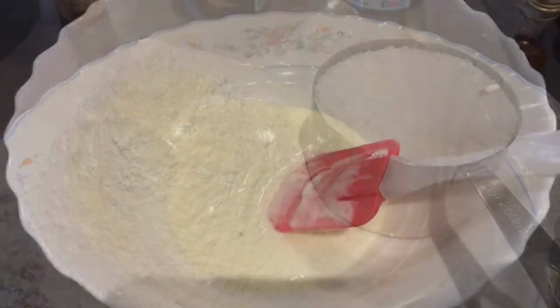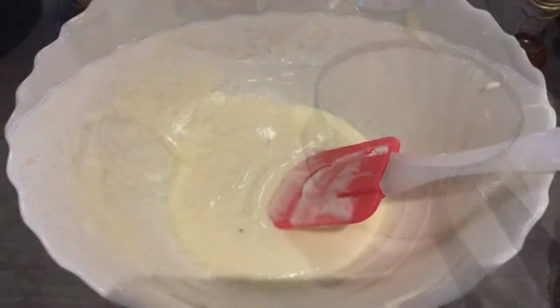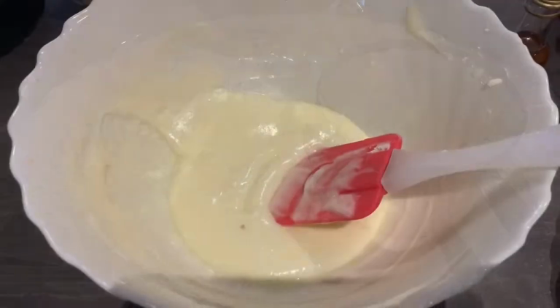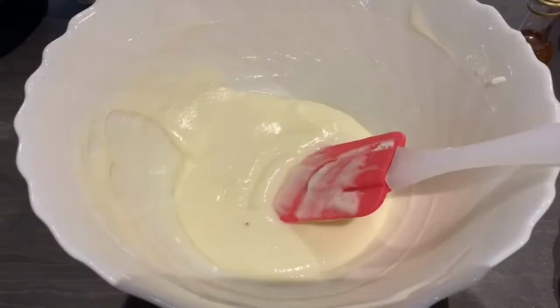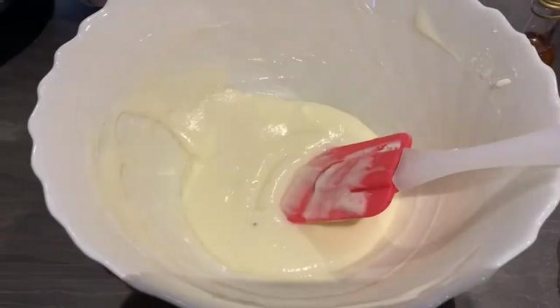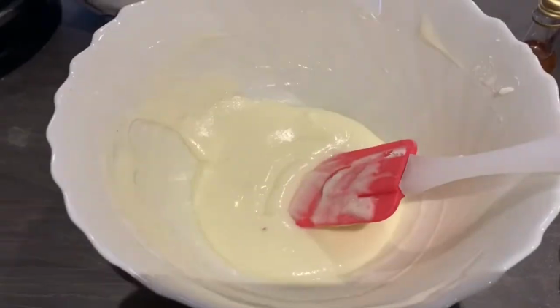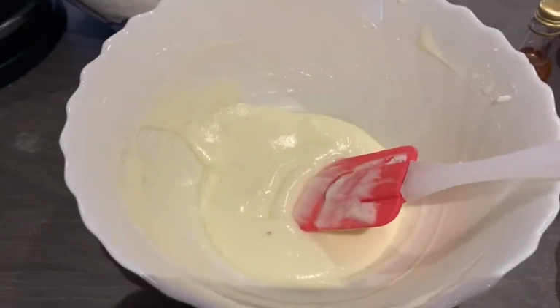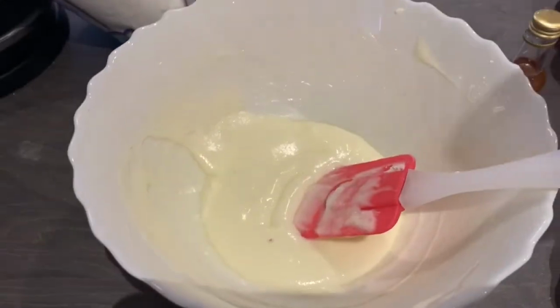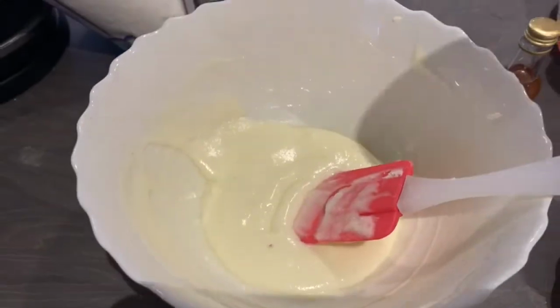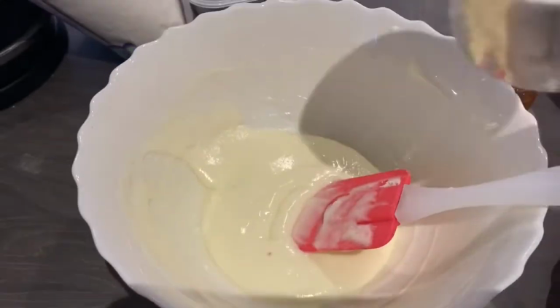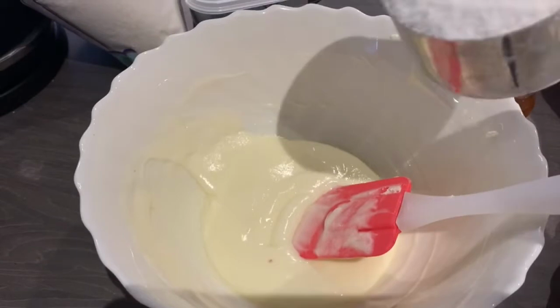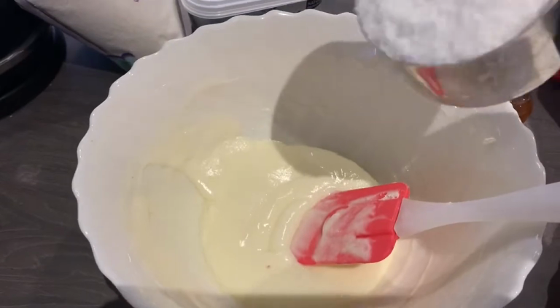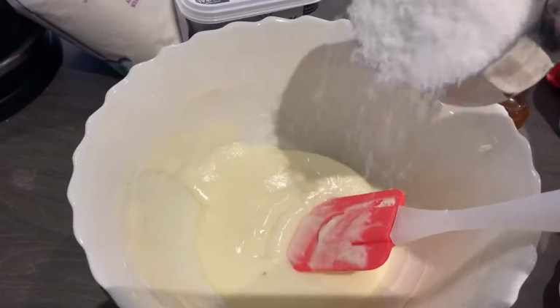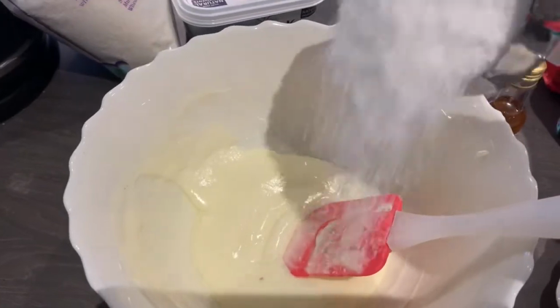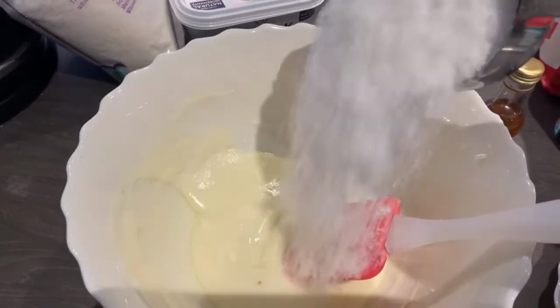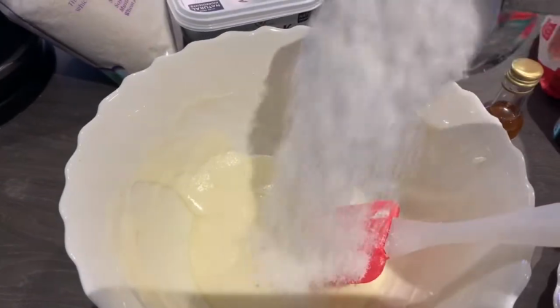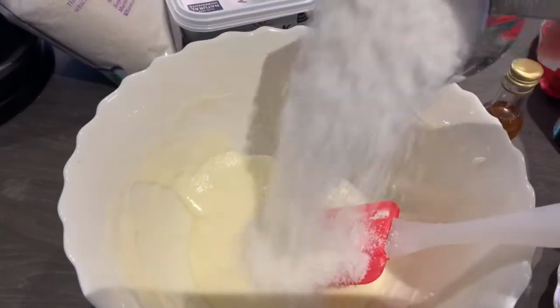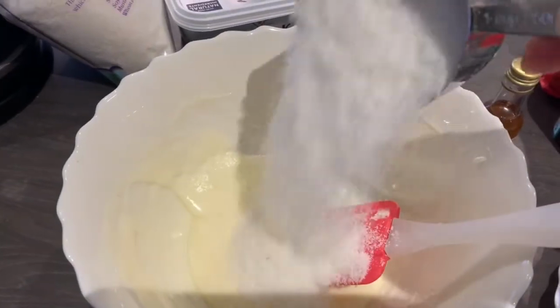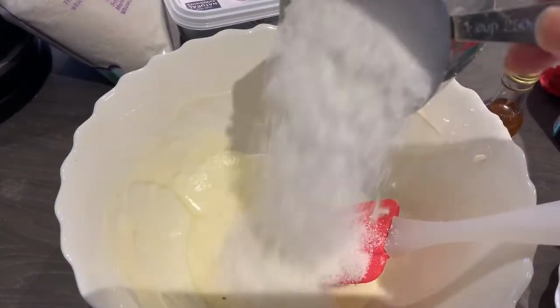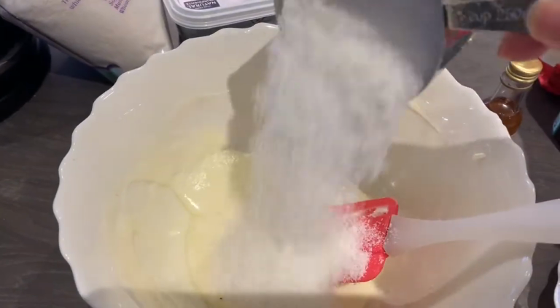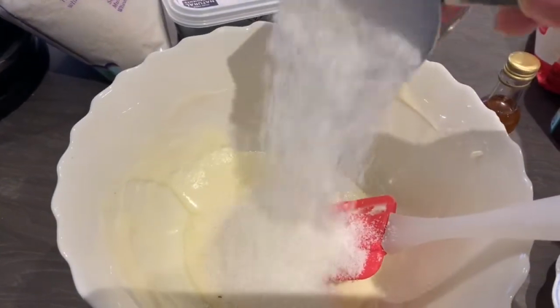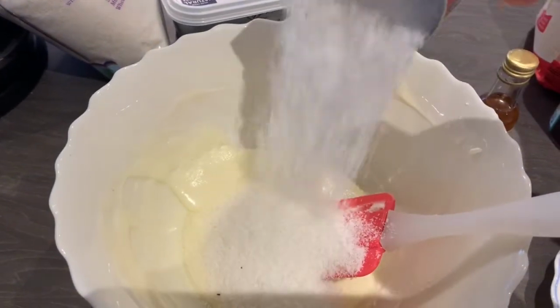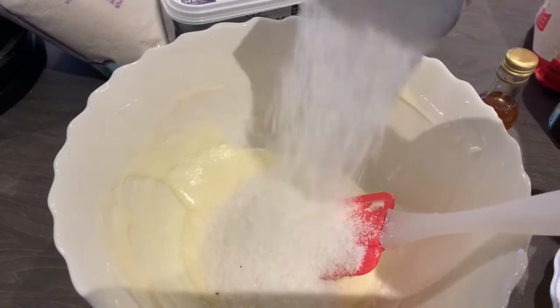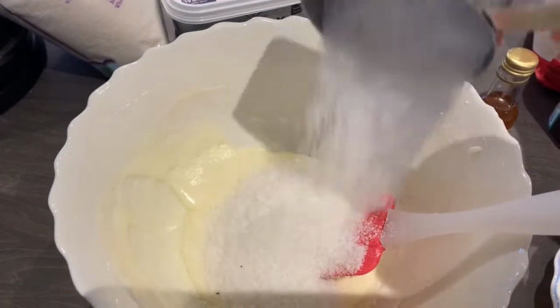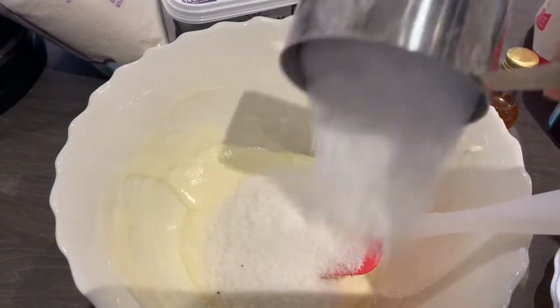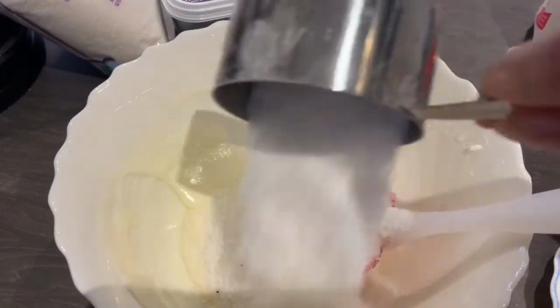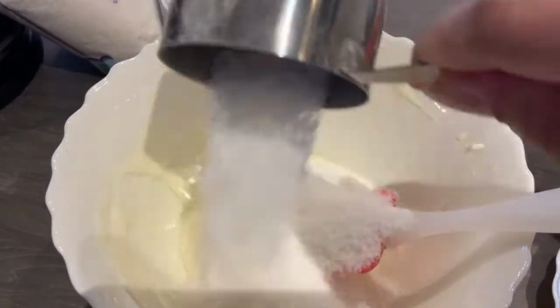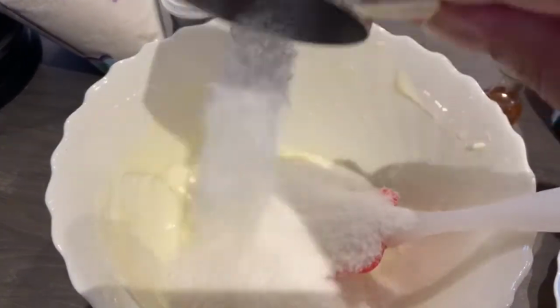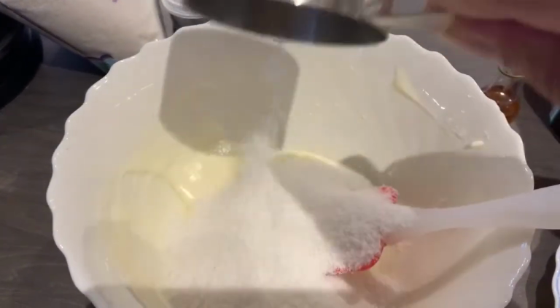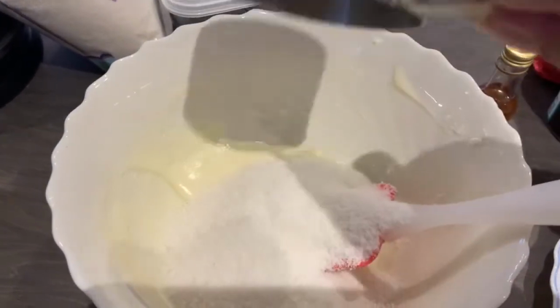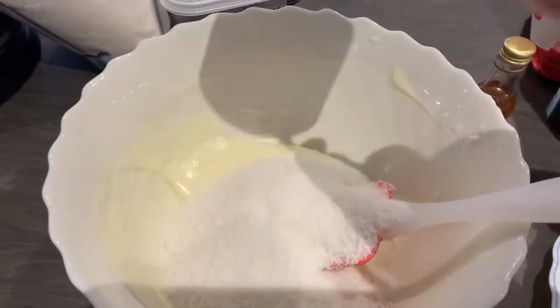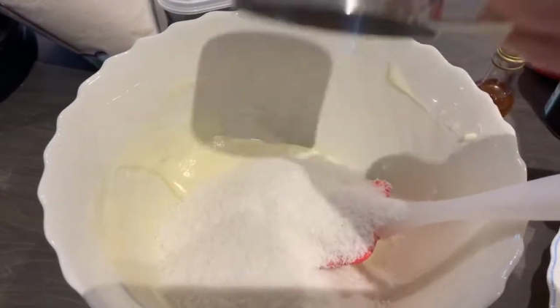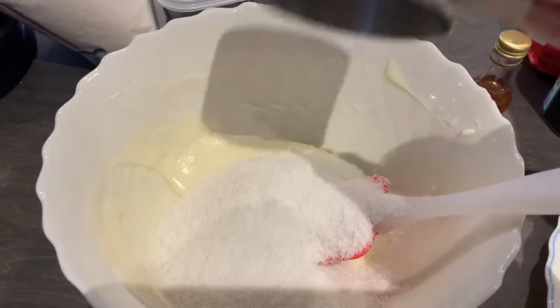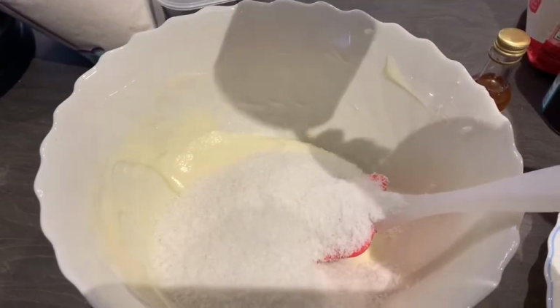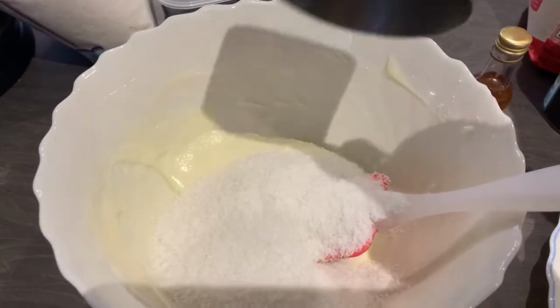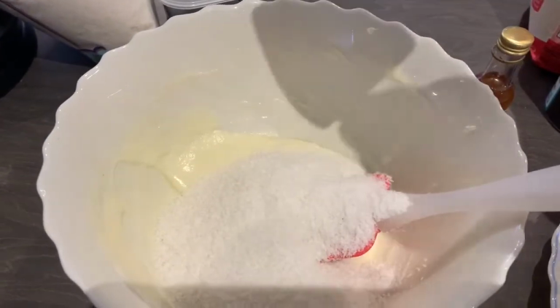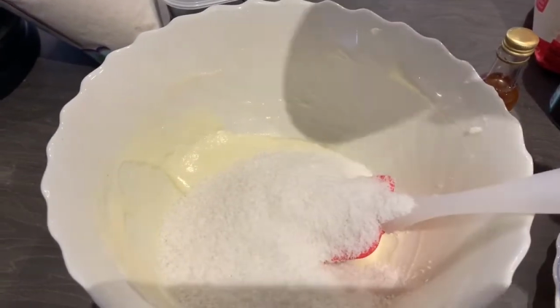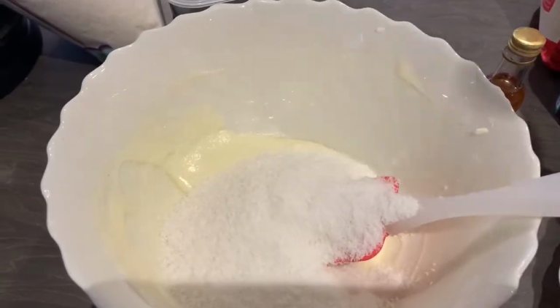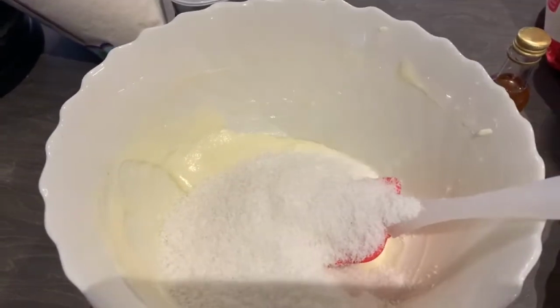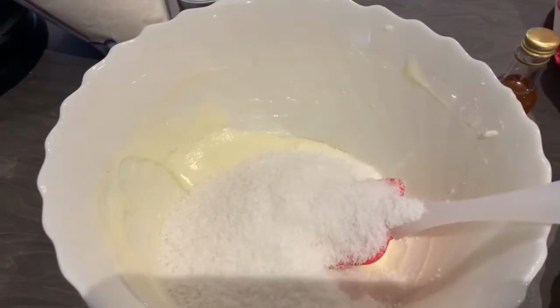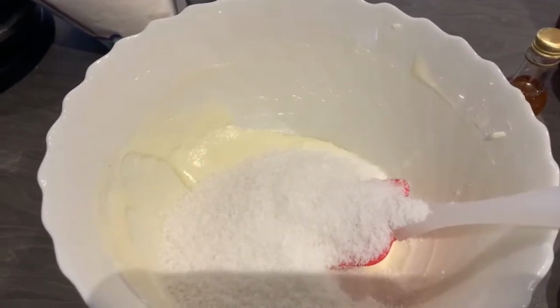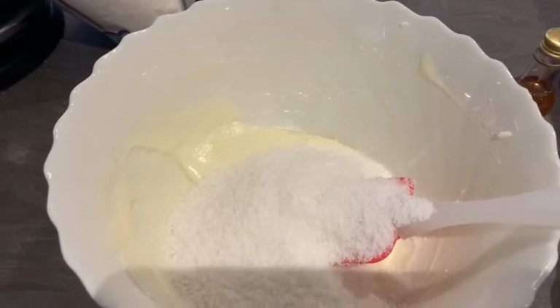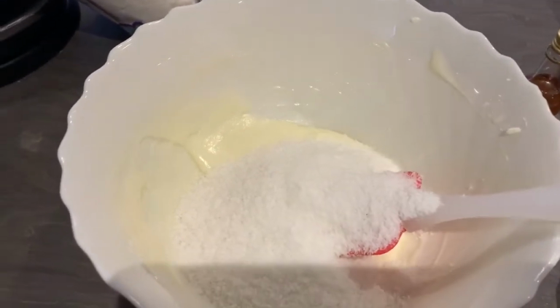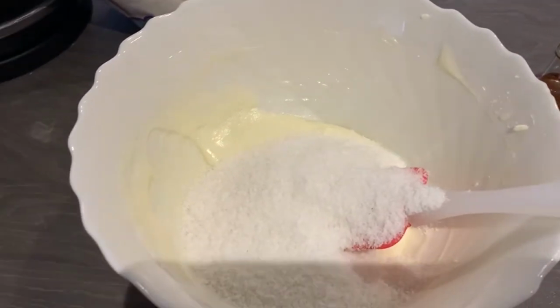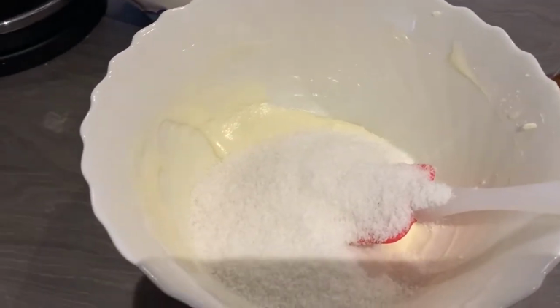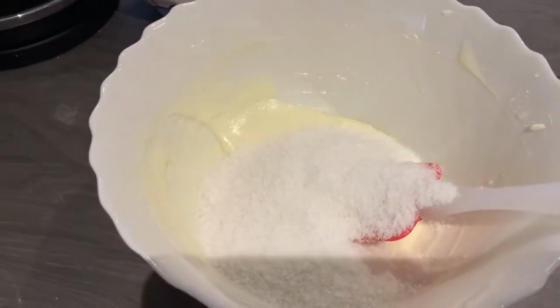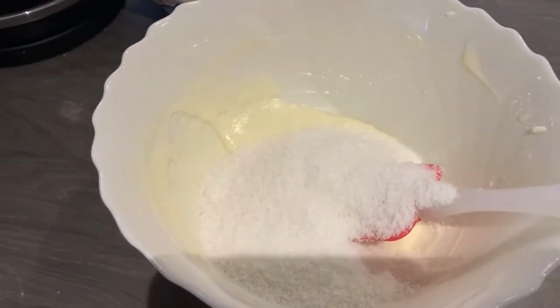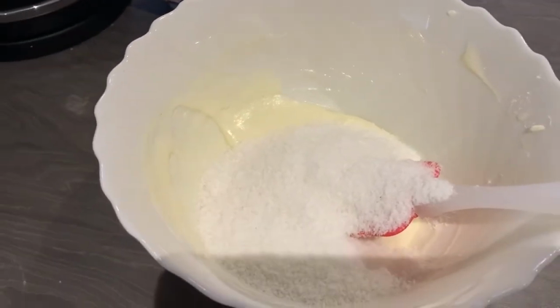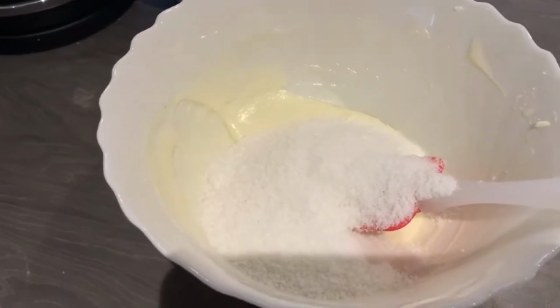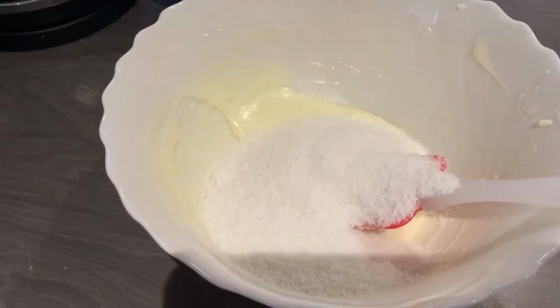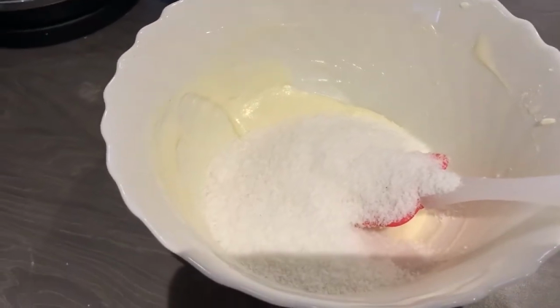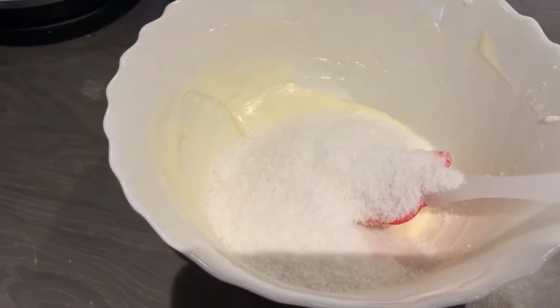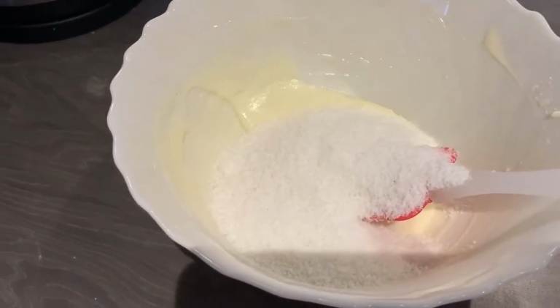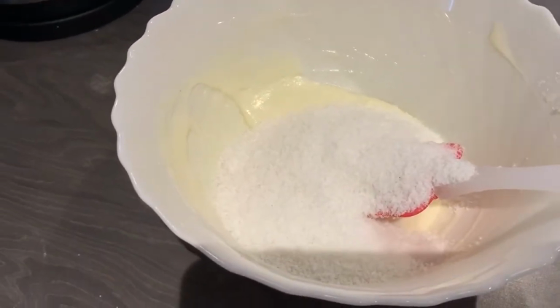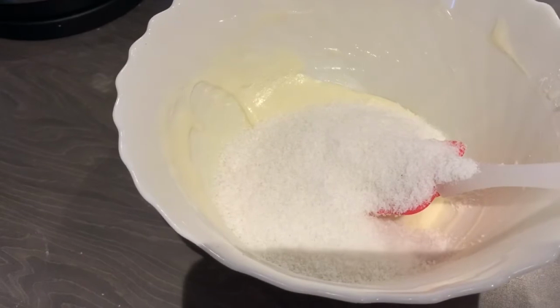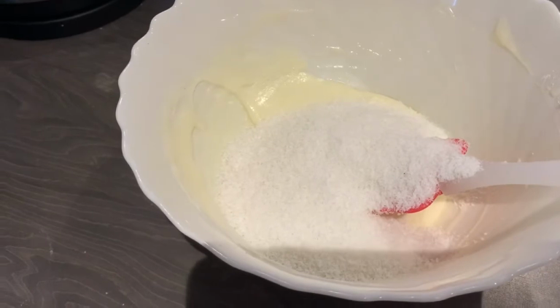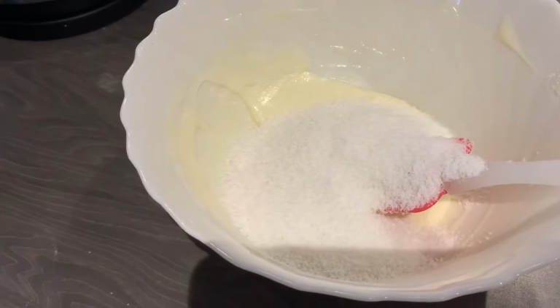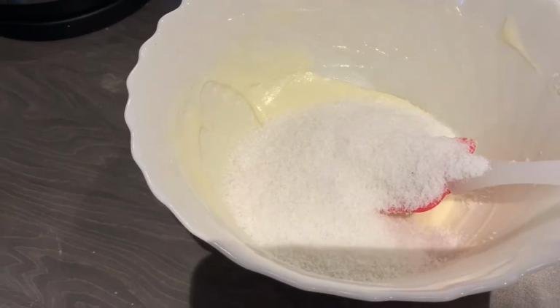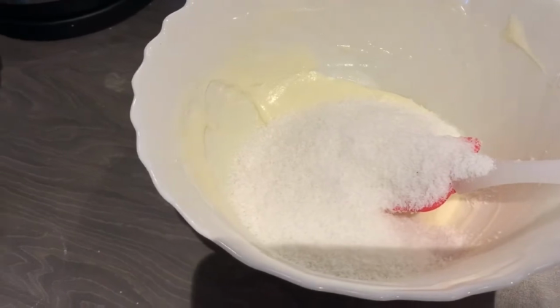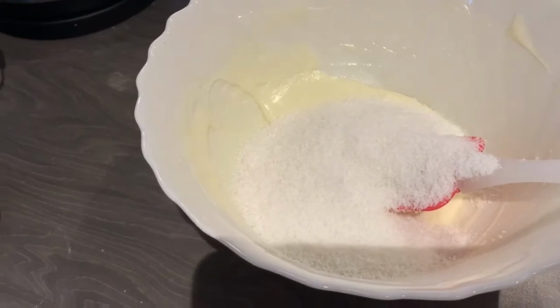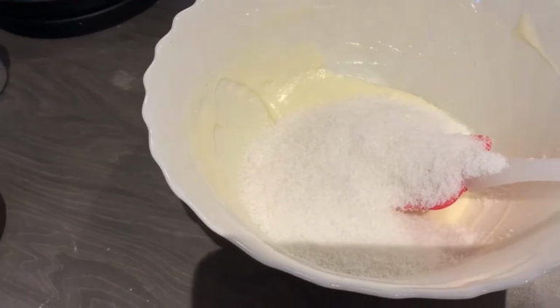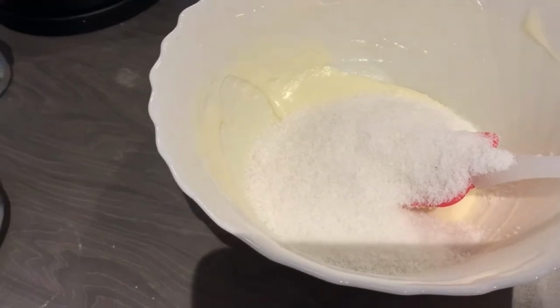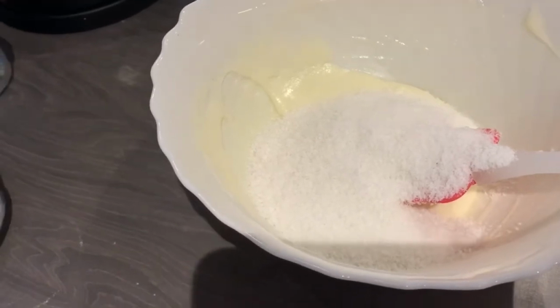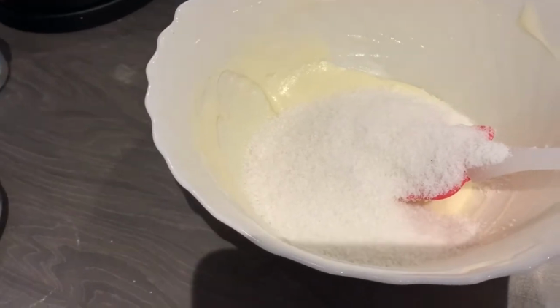Now we need to add coconut into the butter and mix, and then we need to add flour into the butter and mix again.